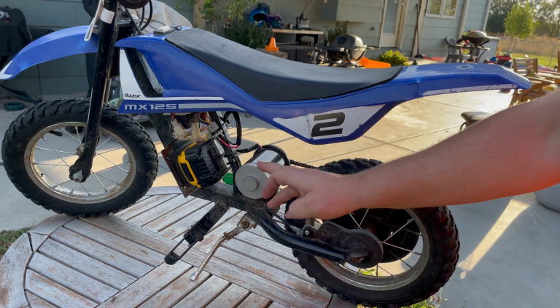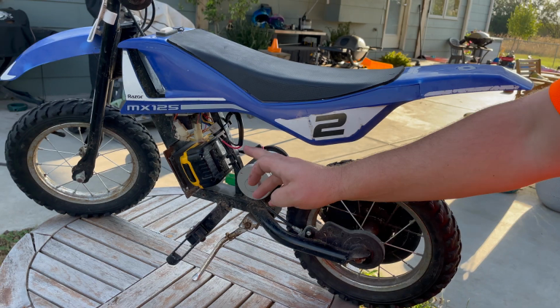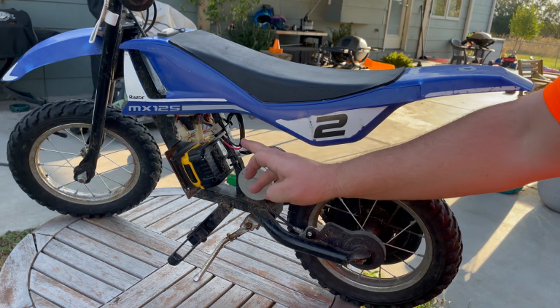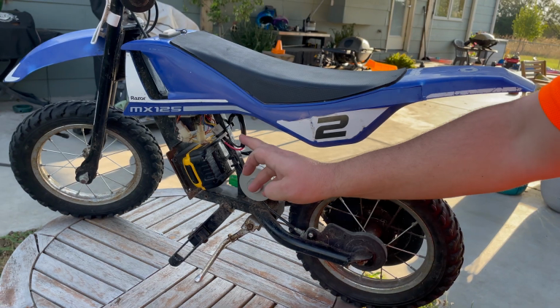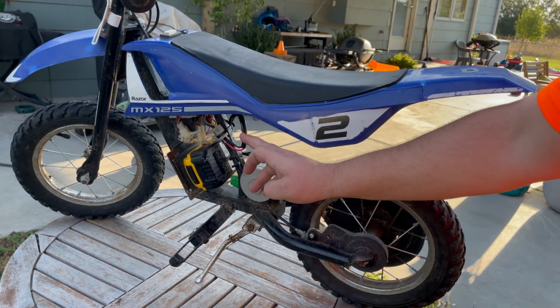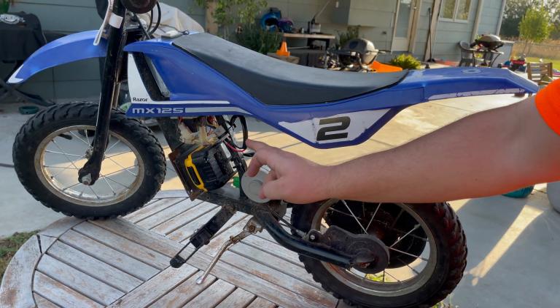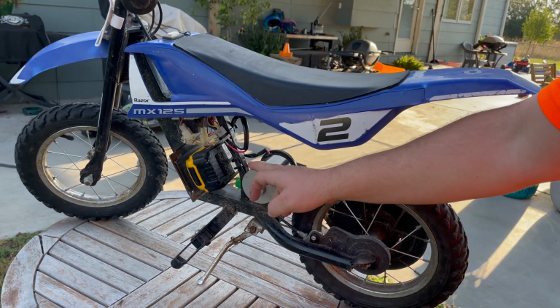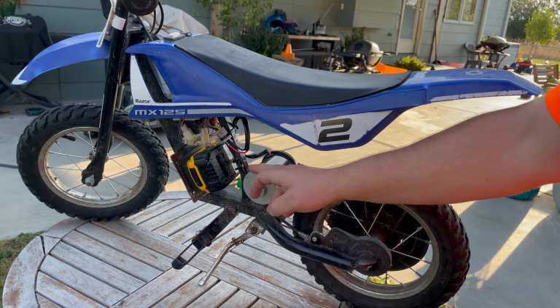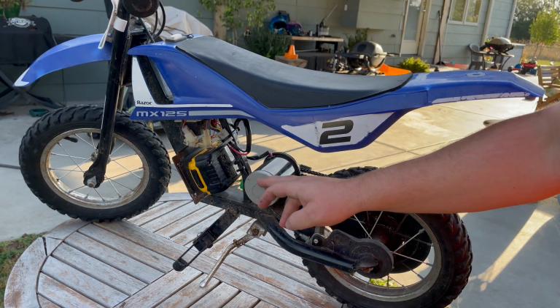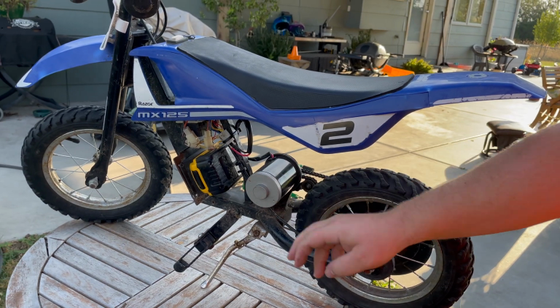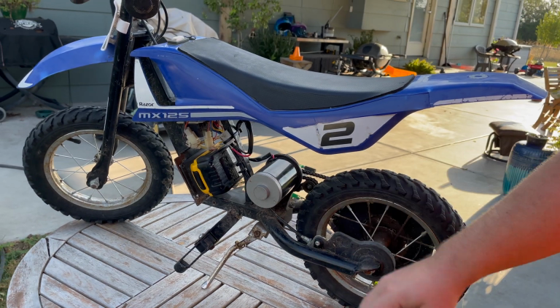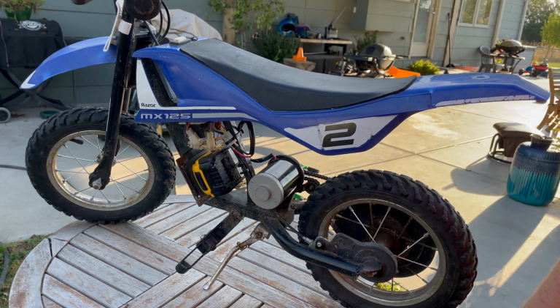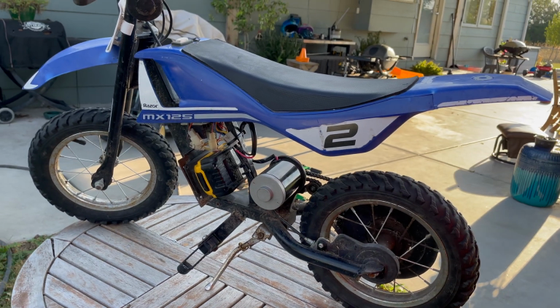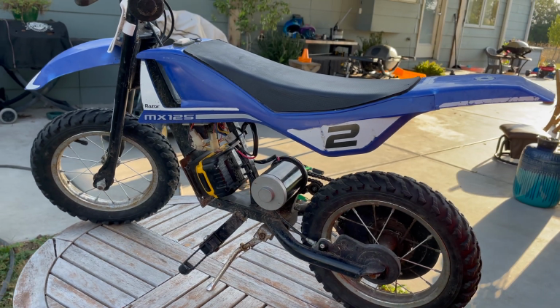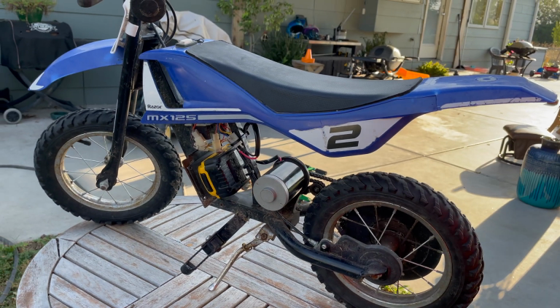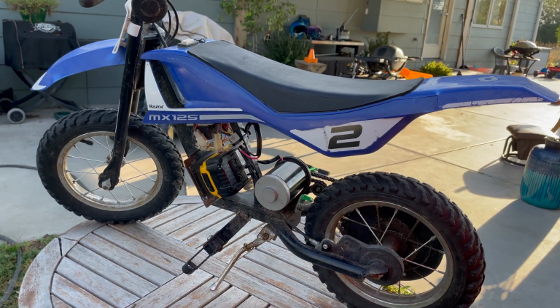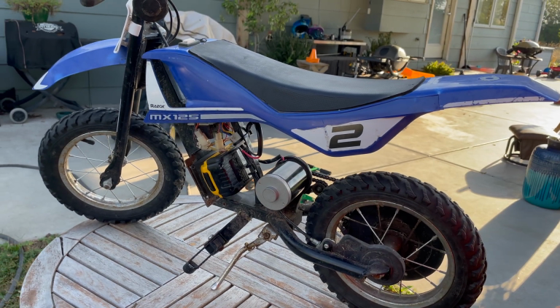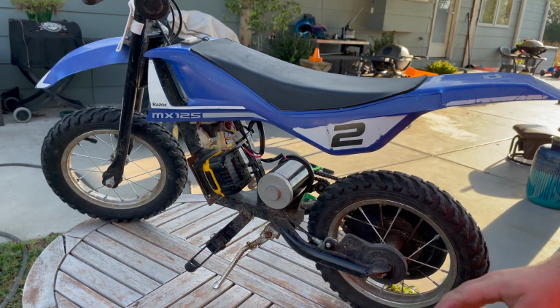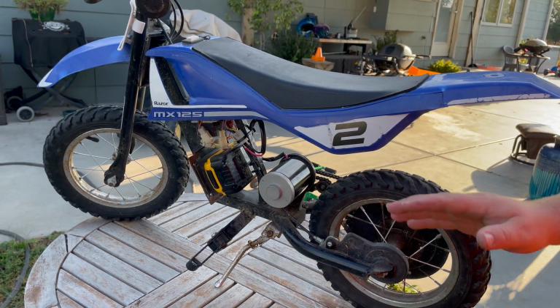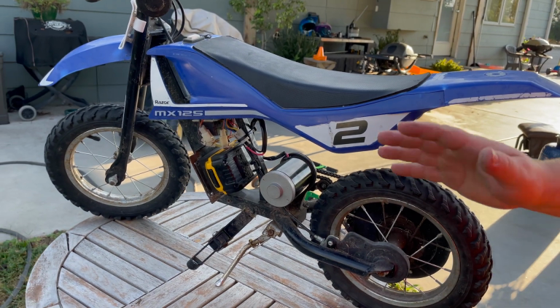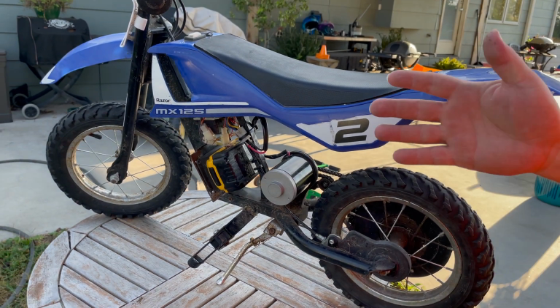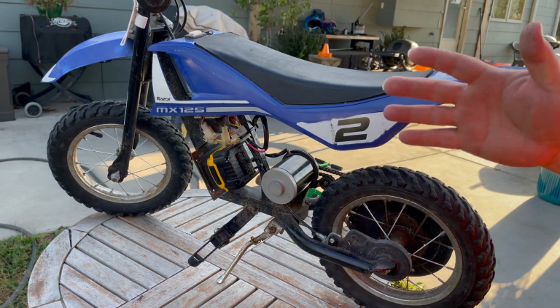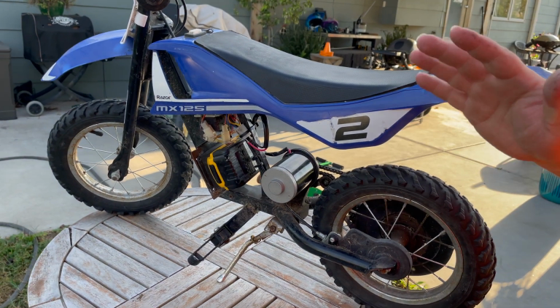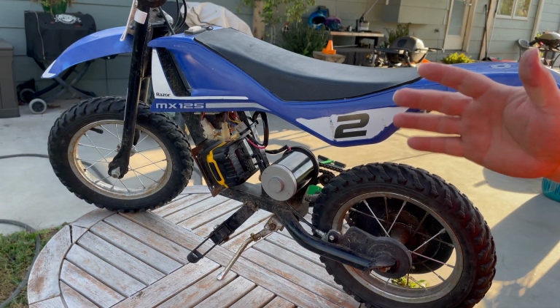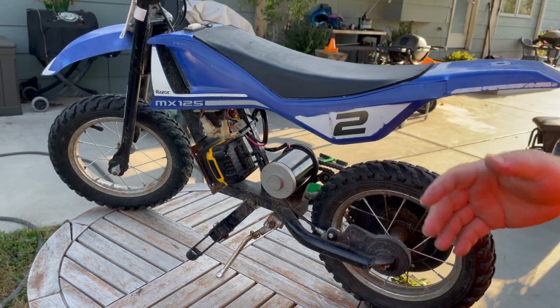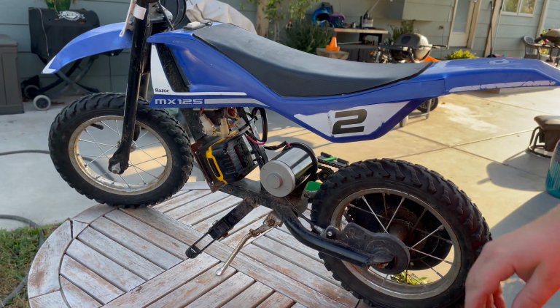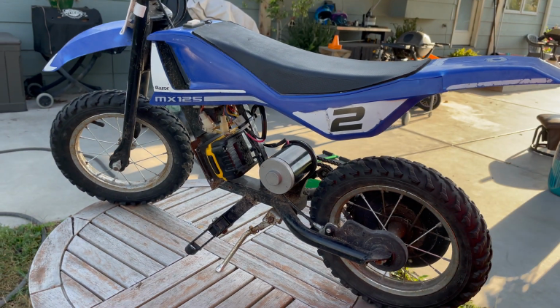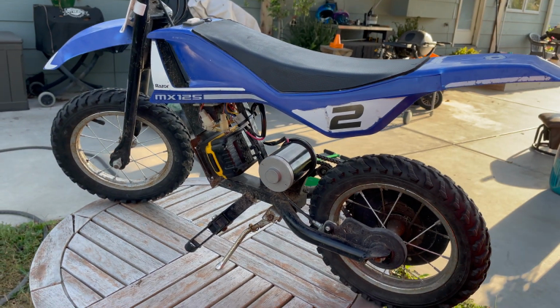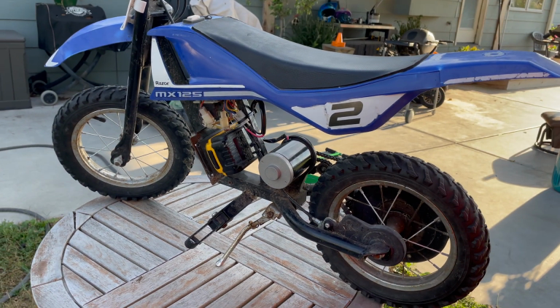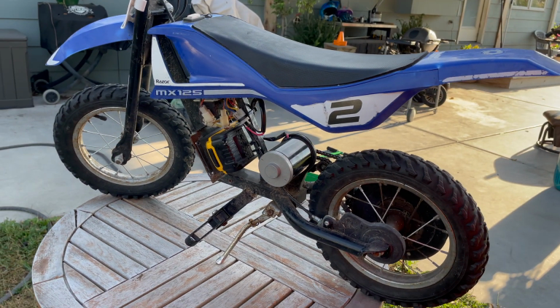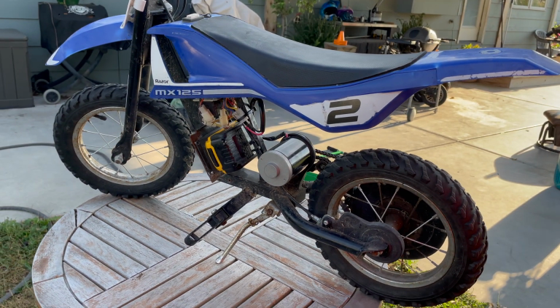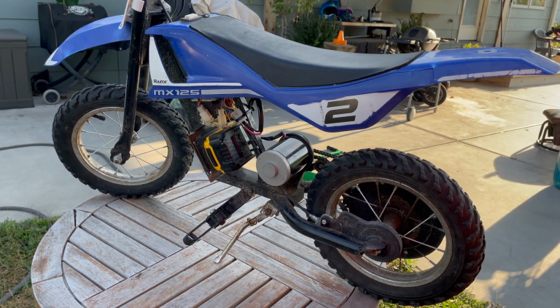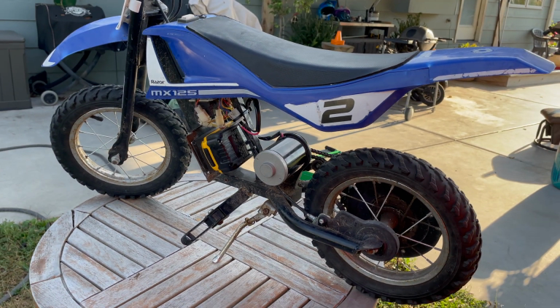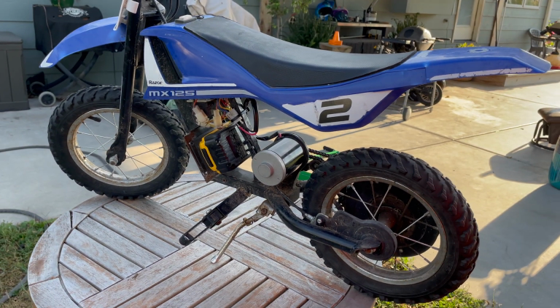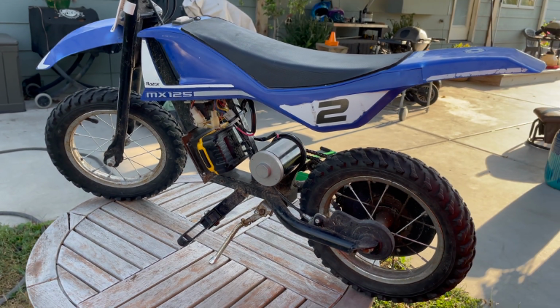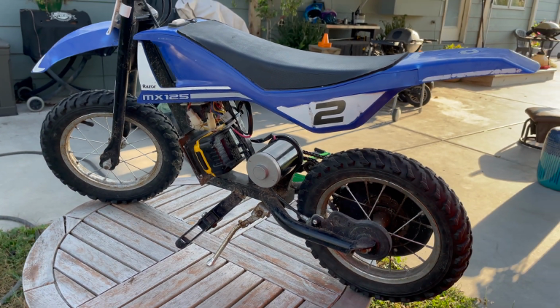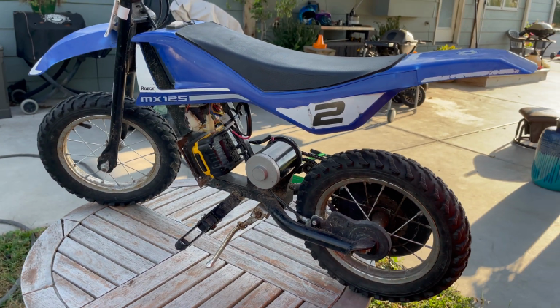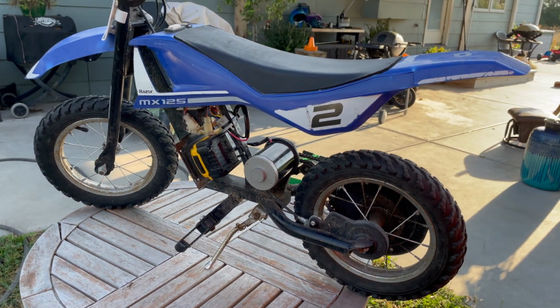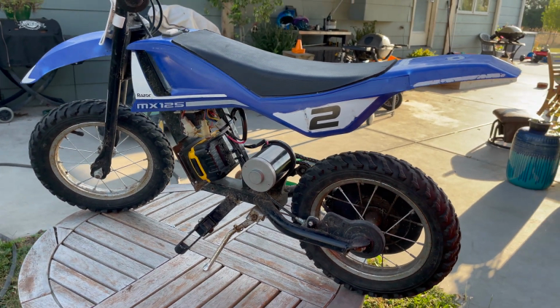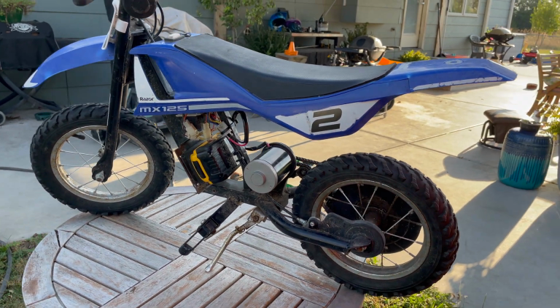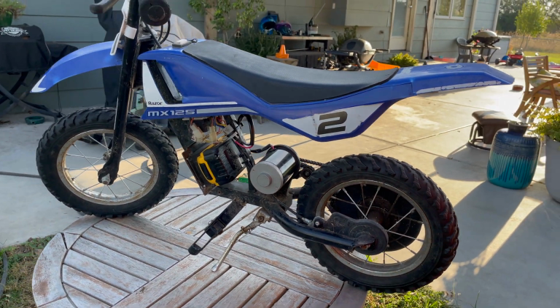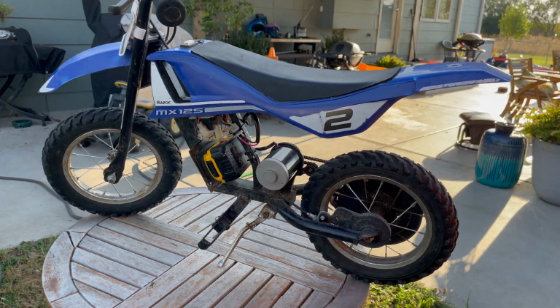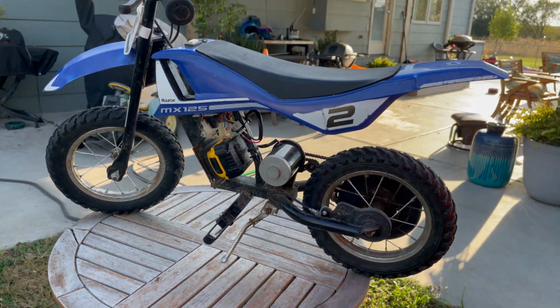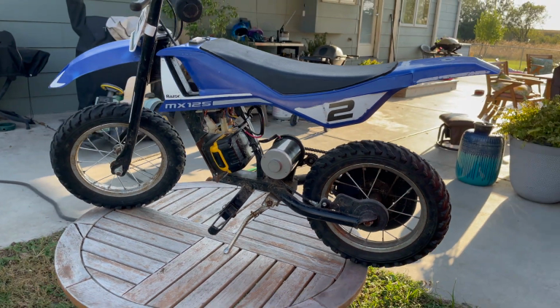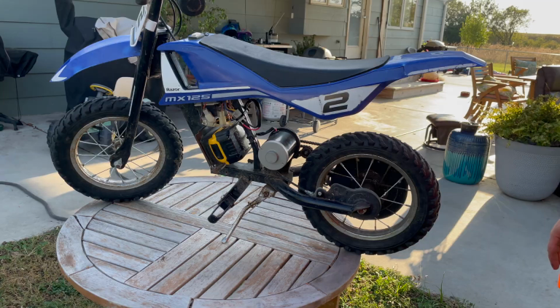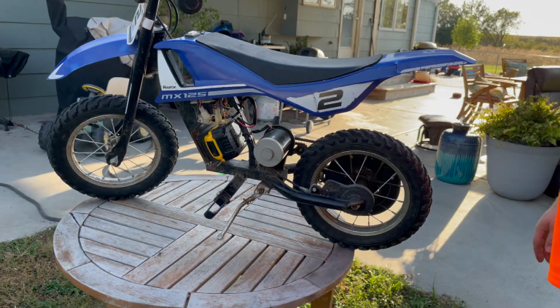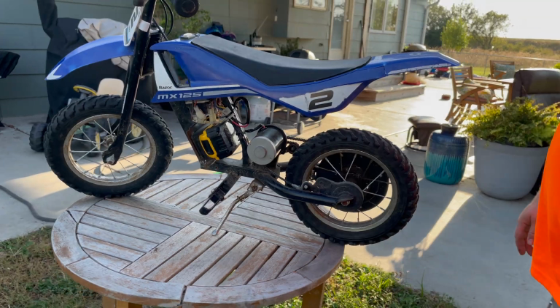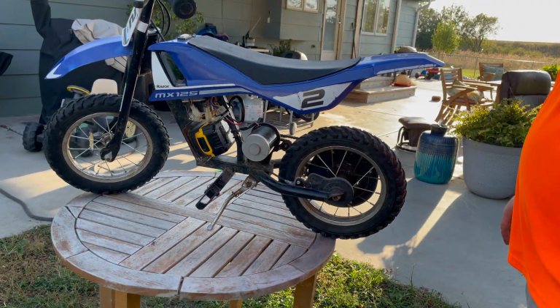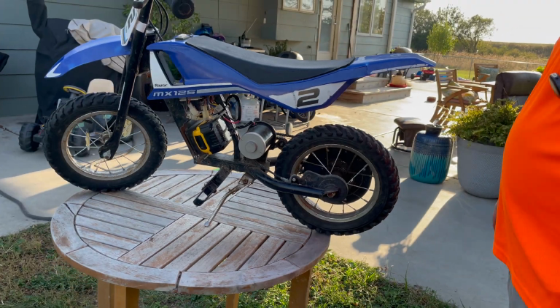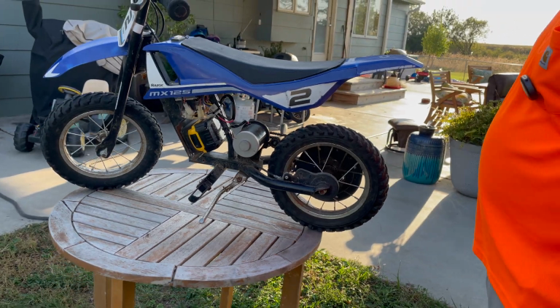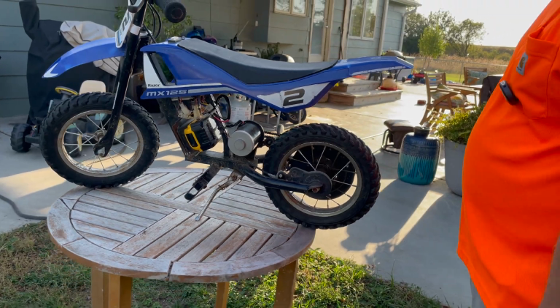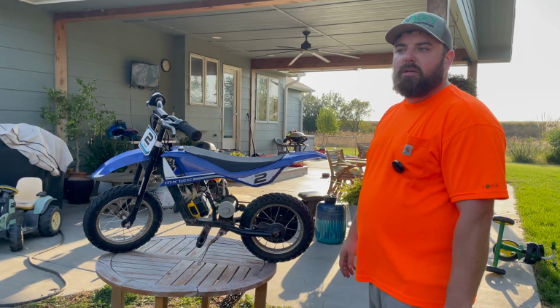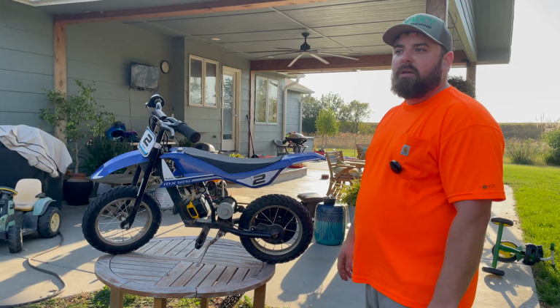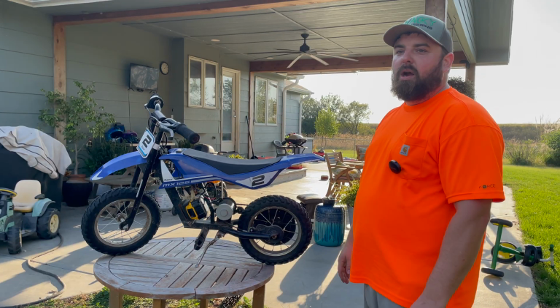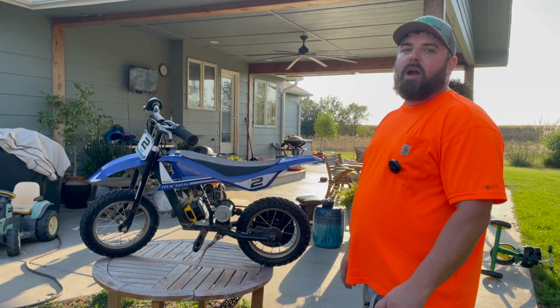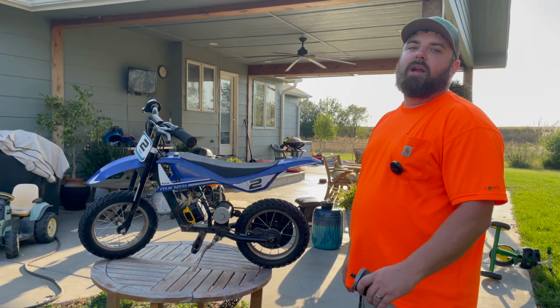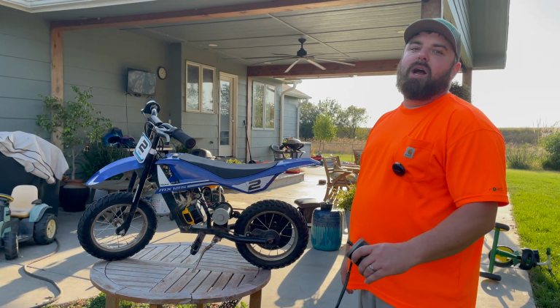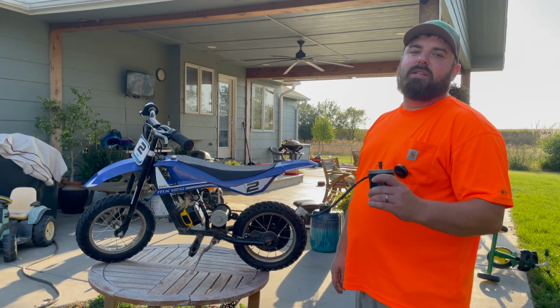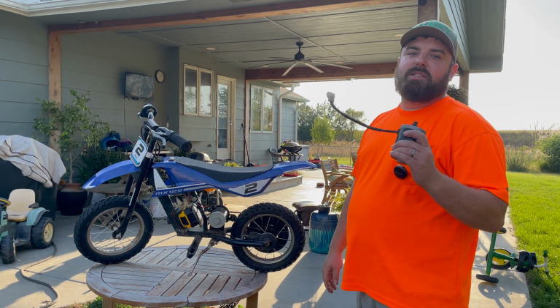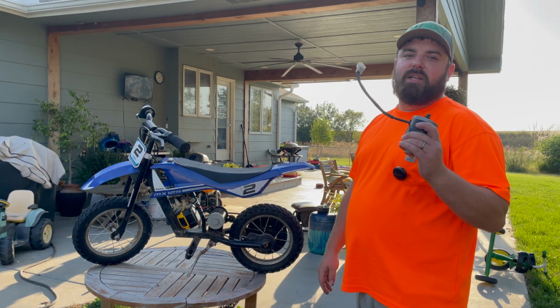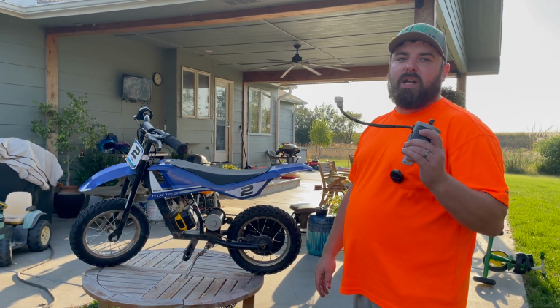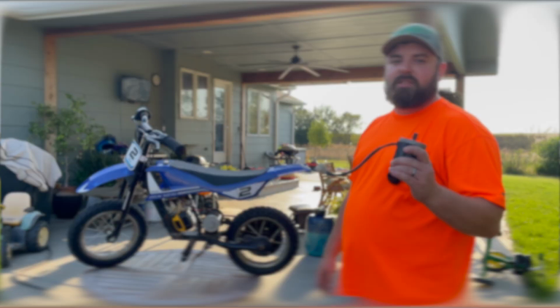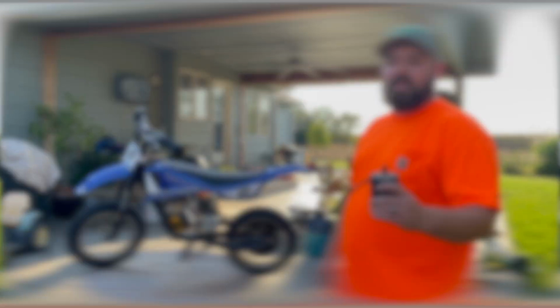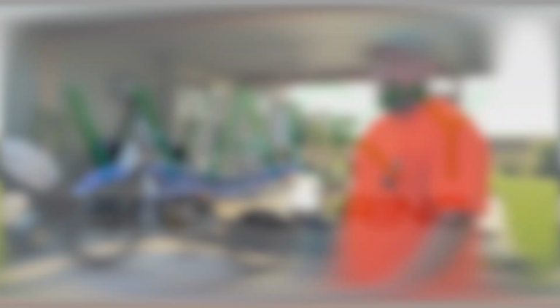We were able to get this motor off Amazon — it was in the range of $30. We'll have that linked in the description. All right guys, see you next time.